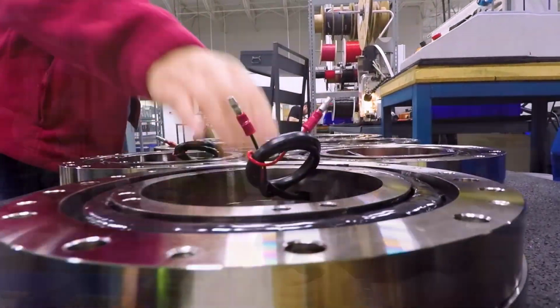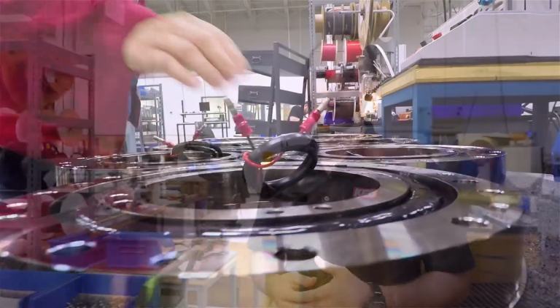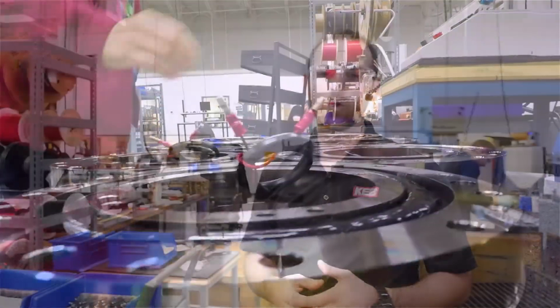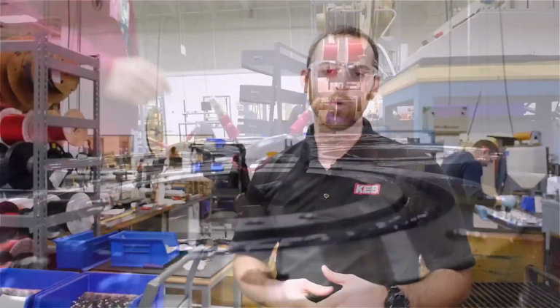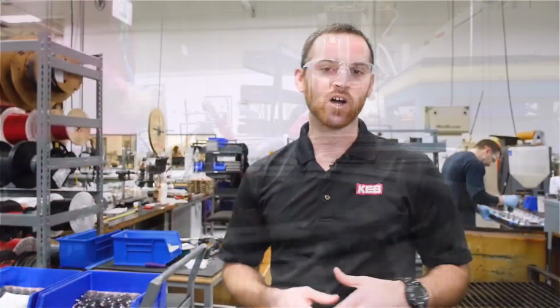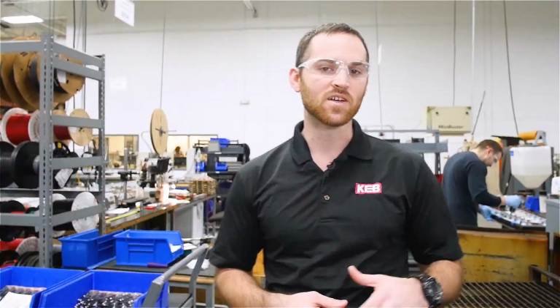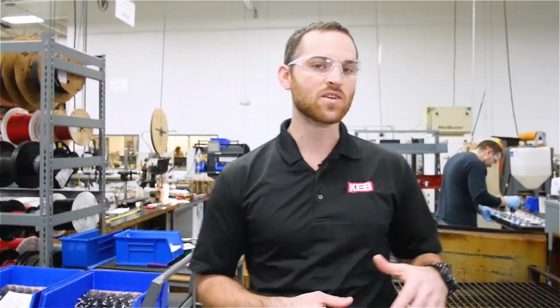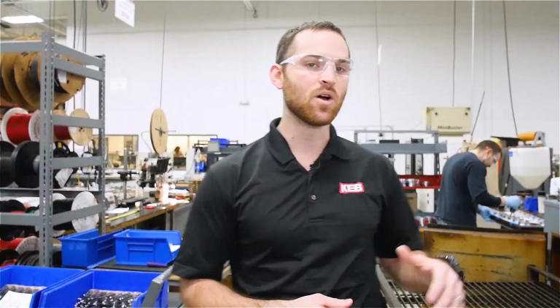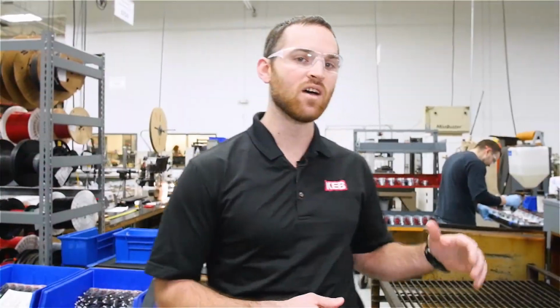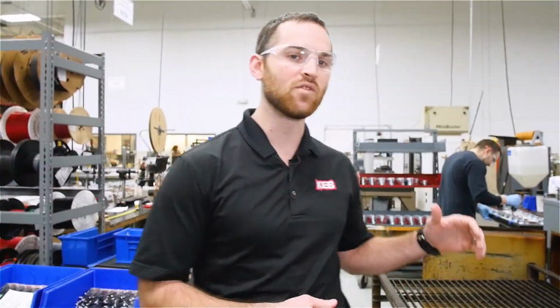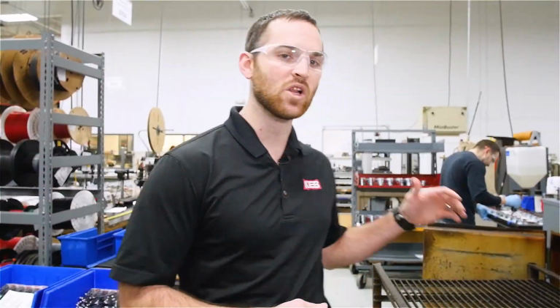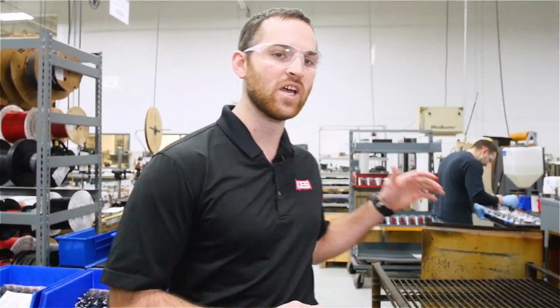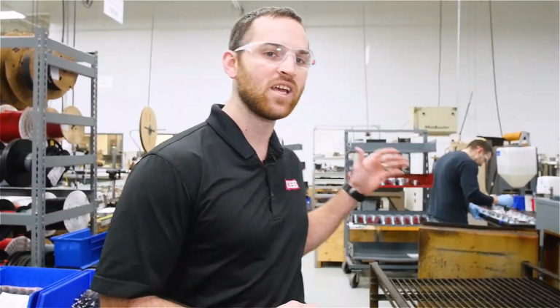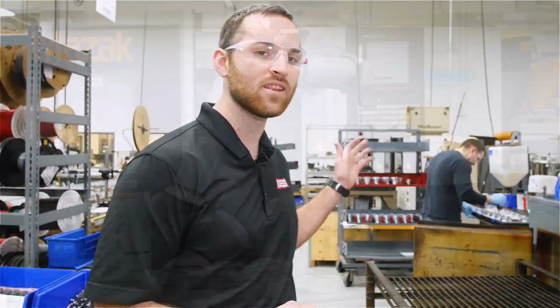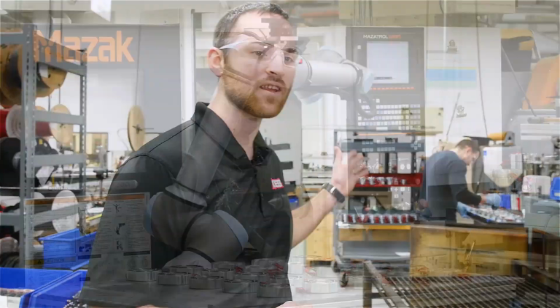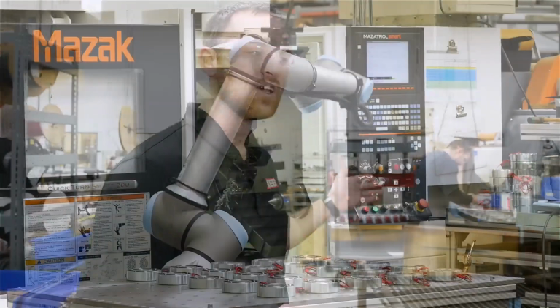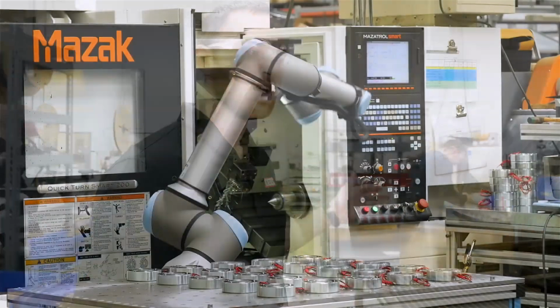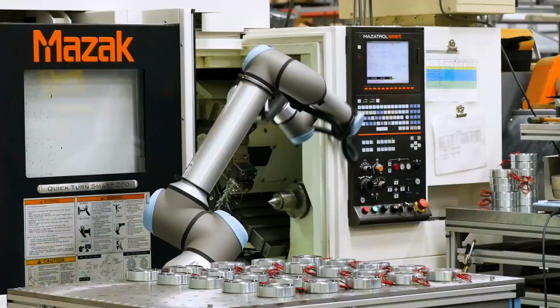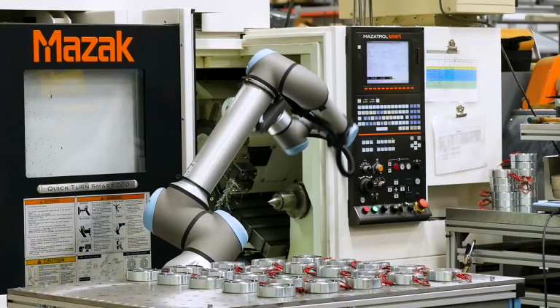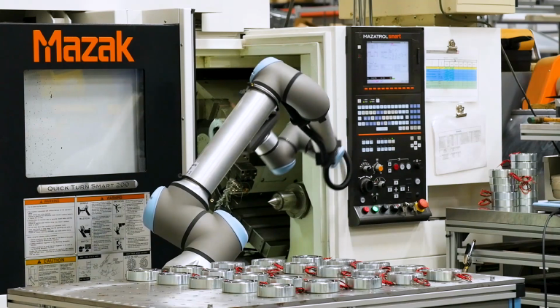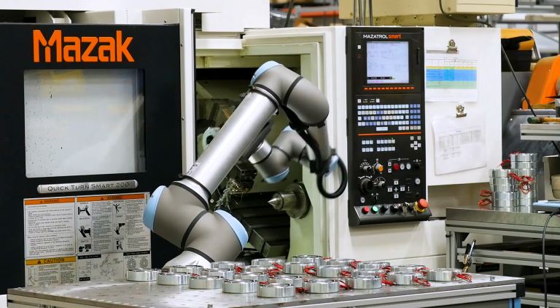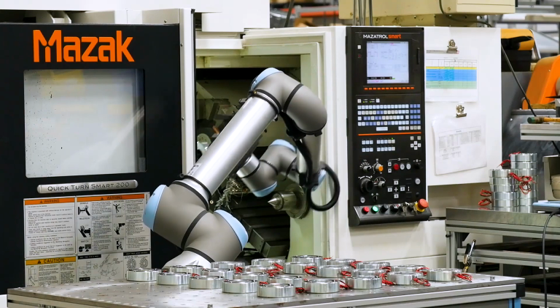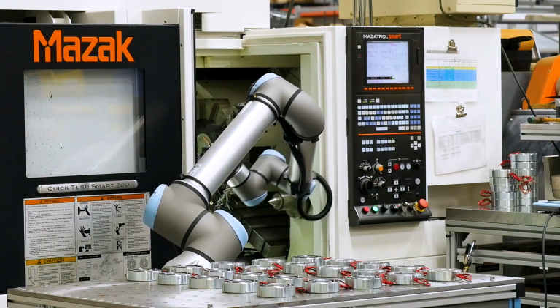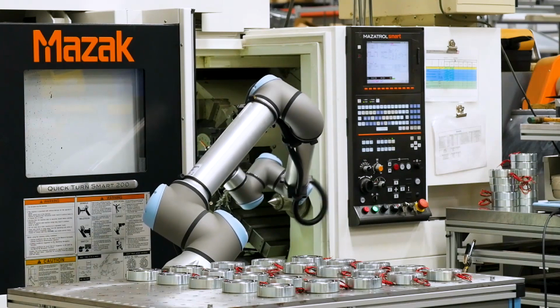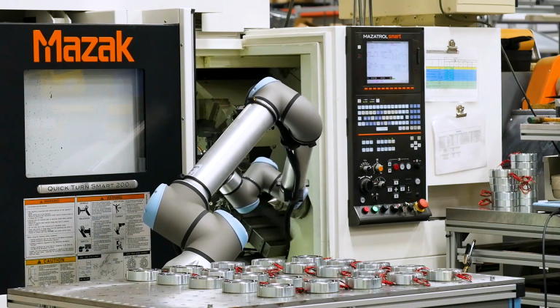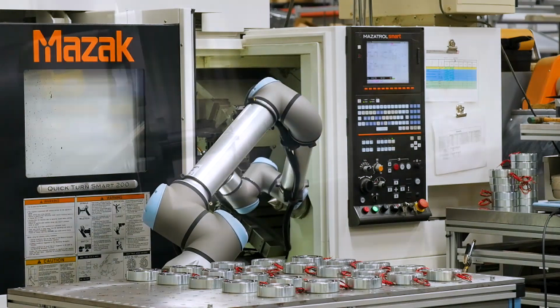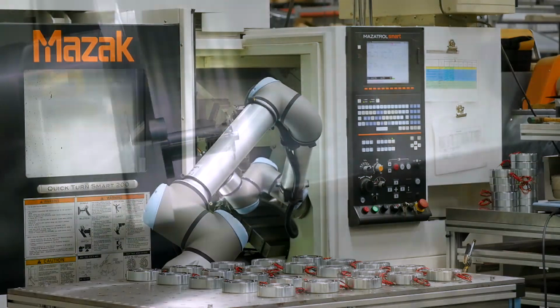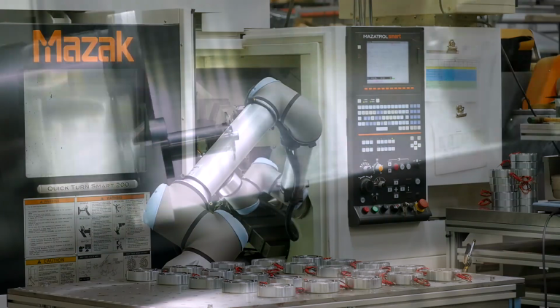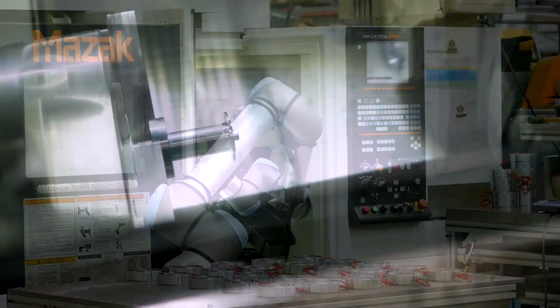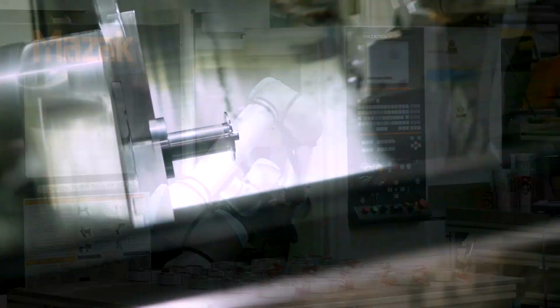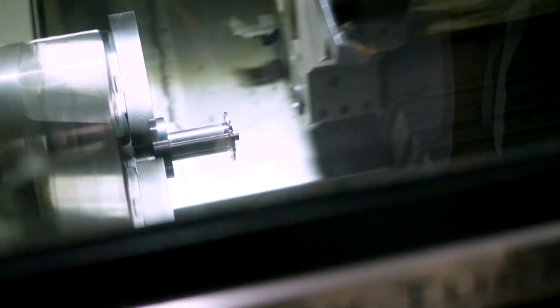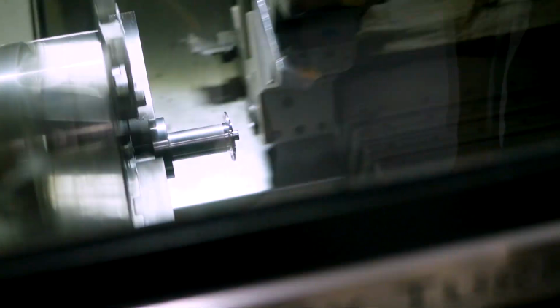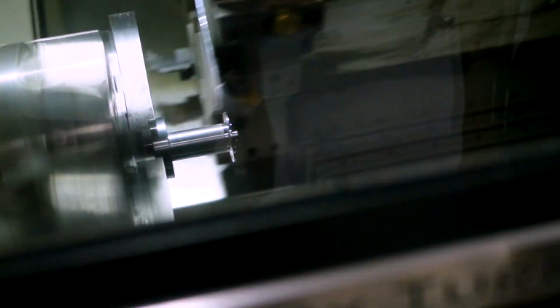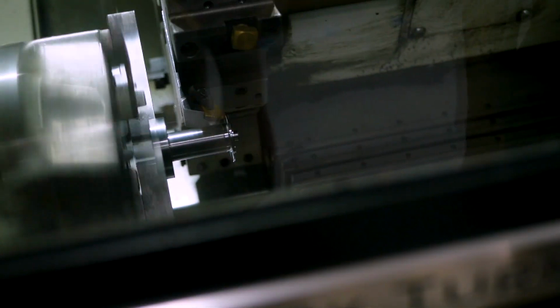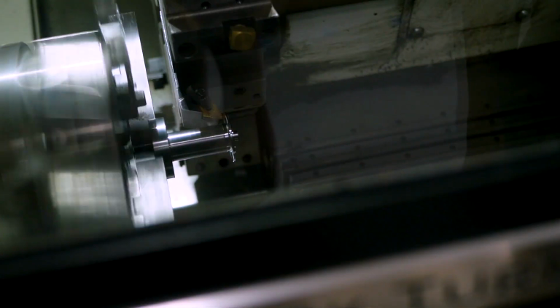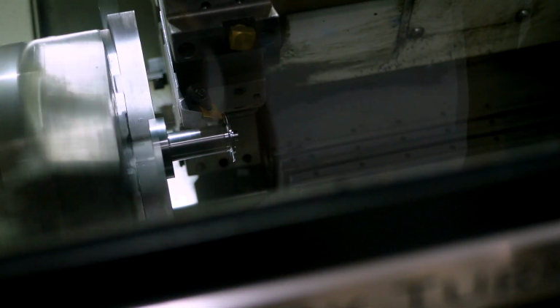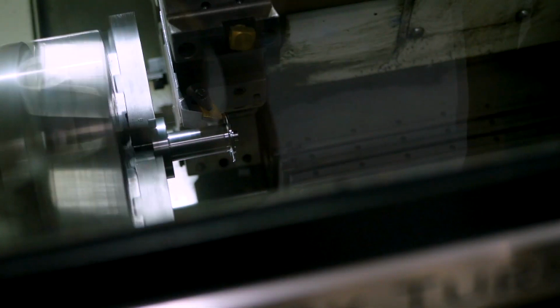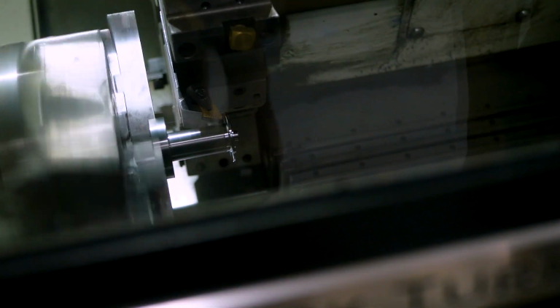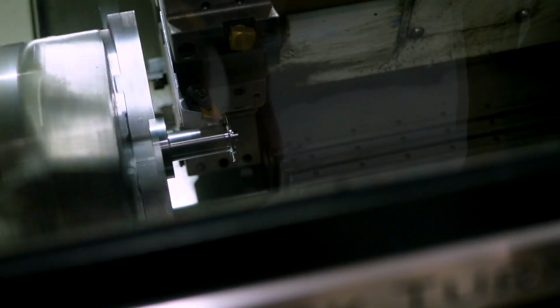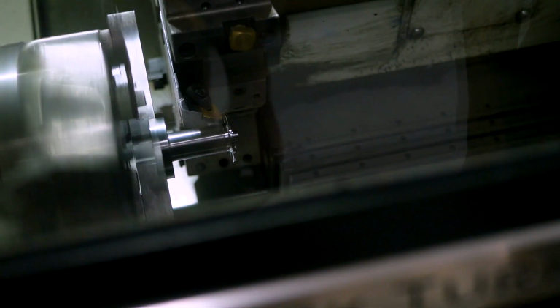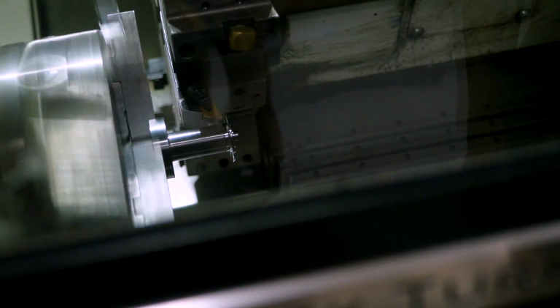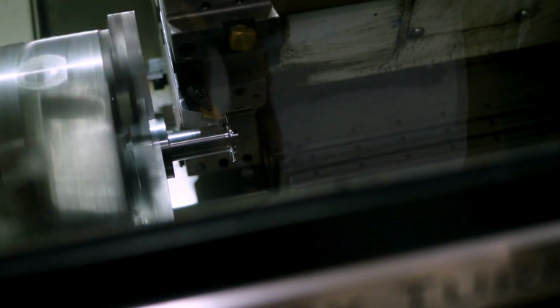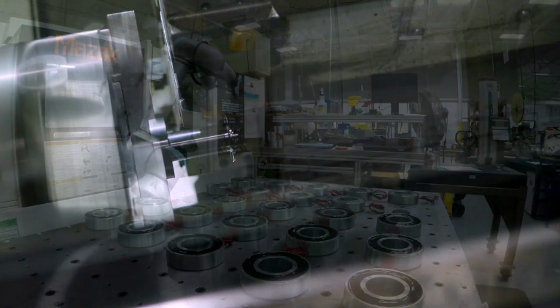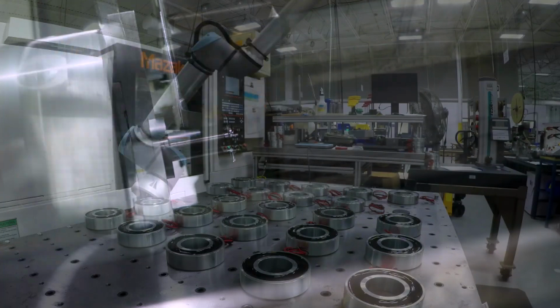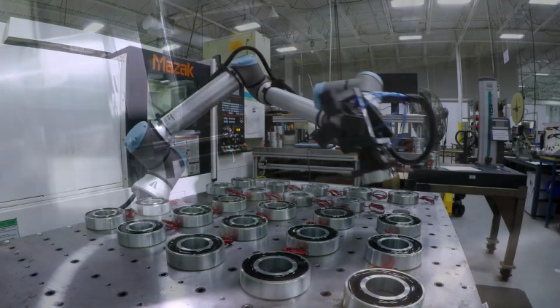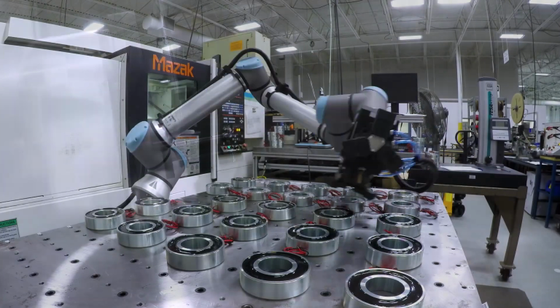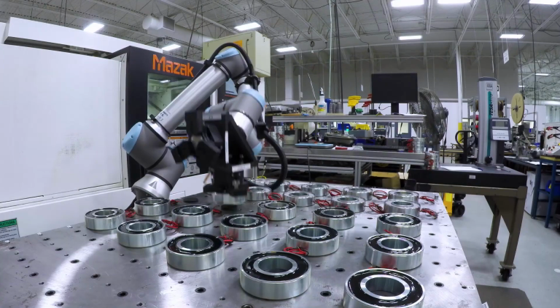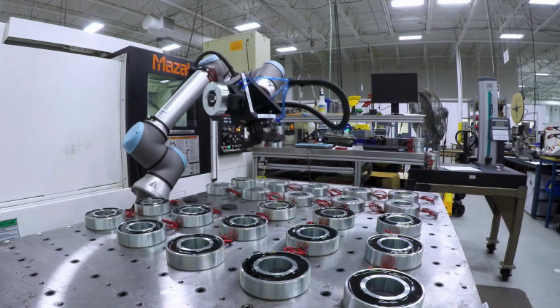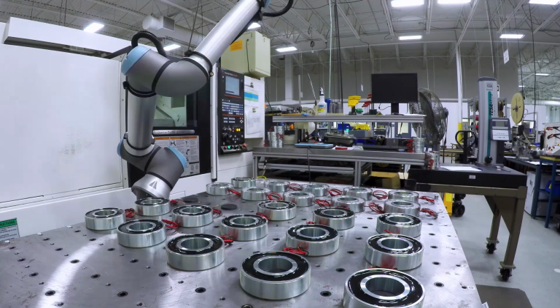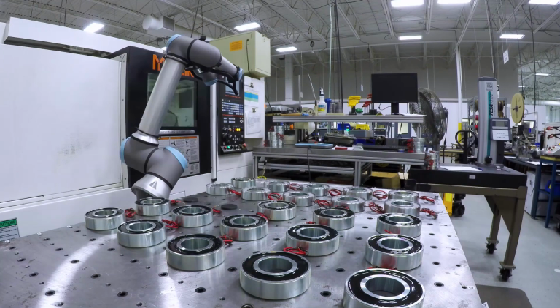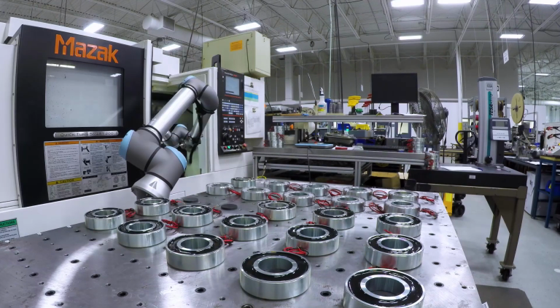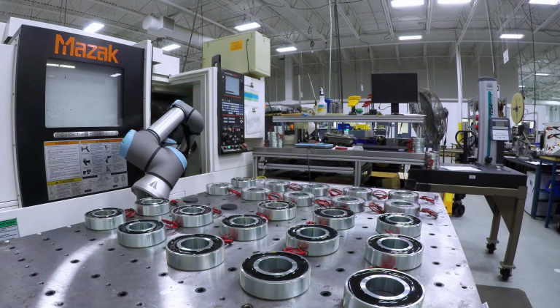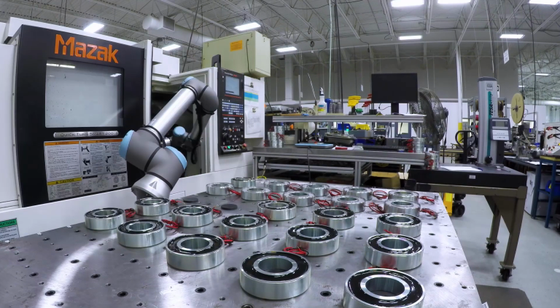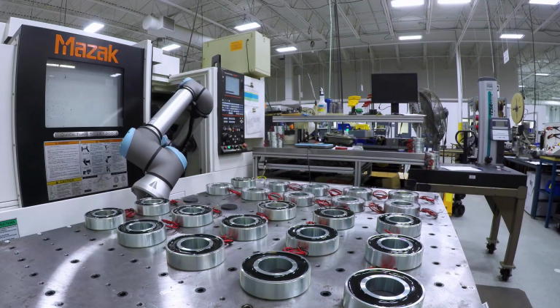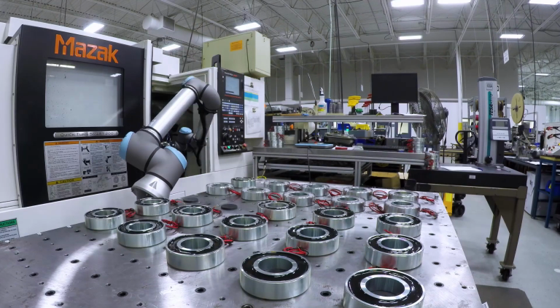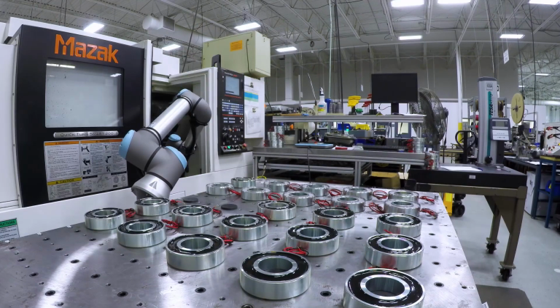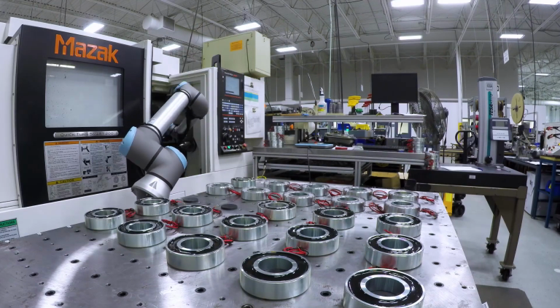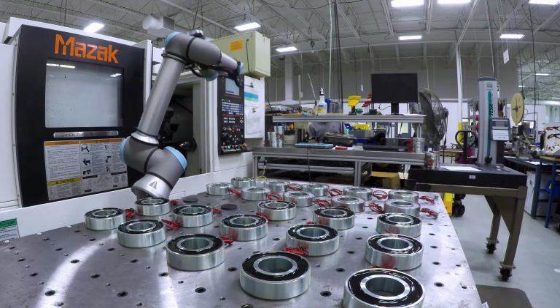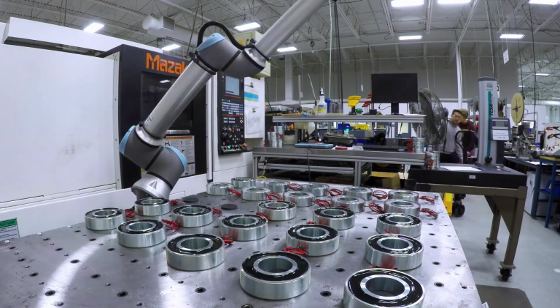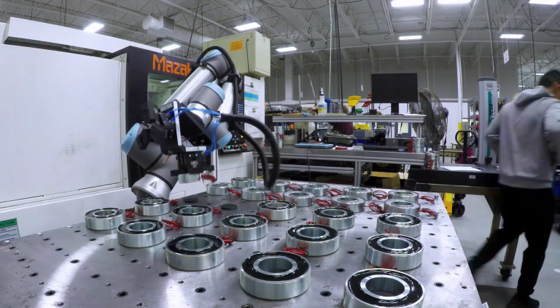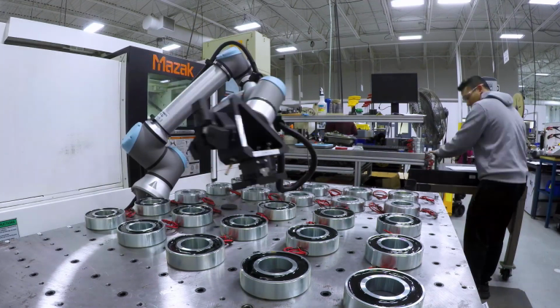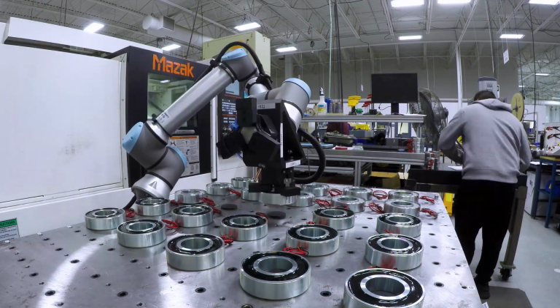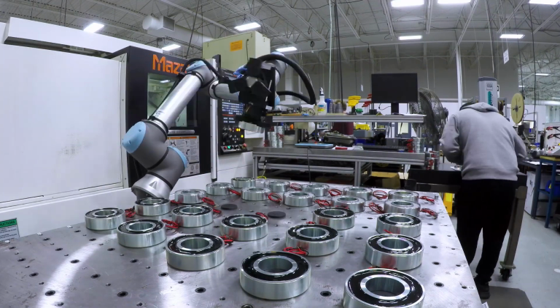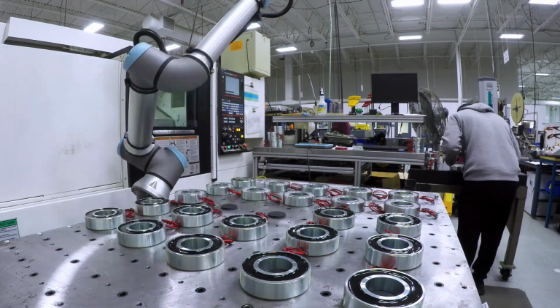We also have a lathe in which we machine our magnets, friction linings, and rotors to the correct specifications.